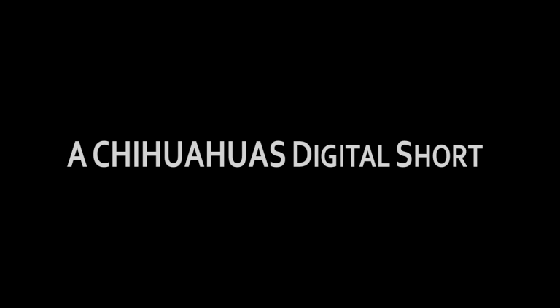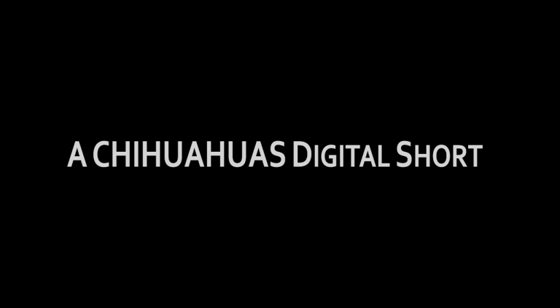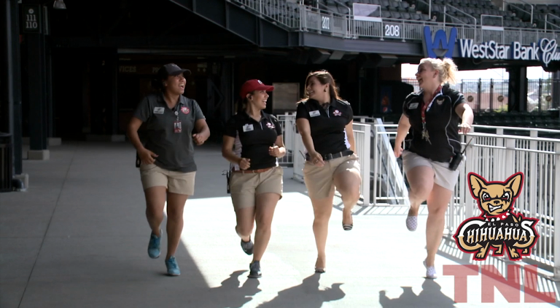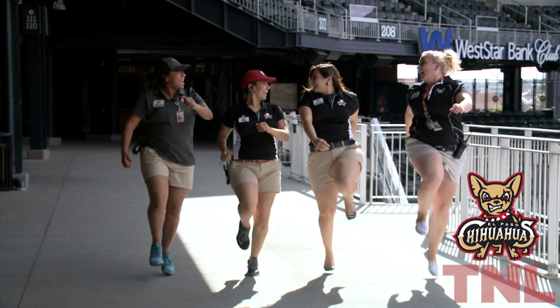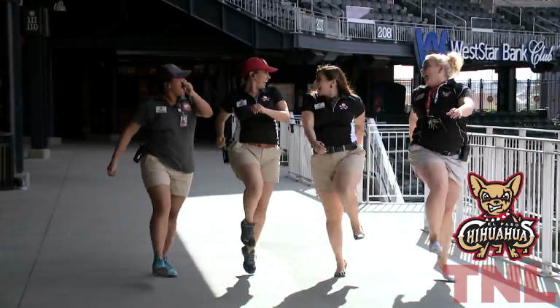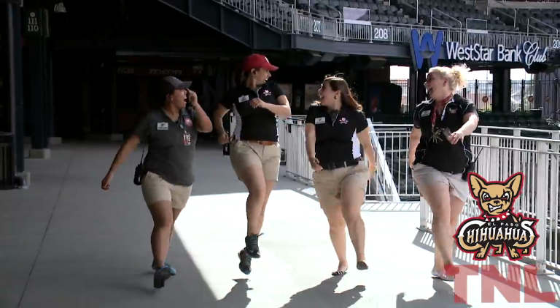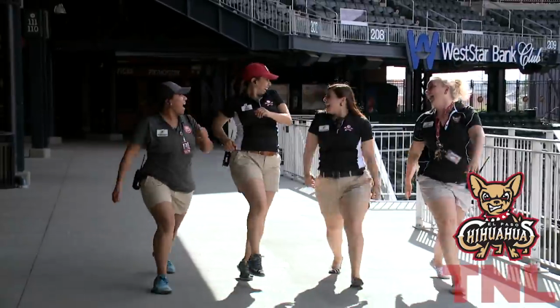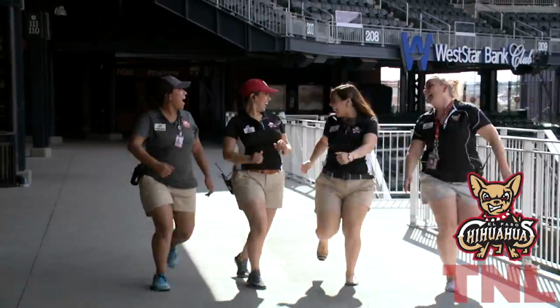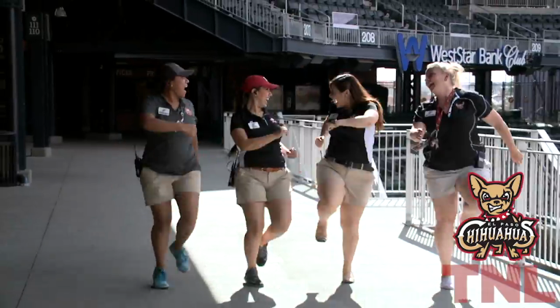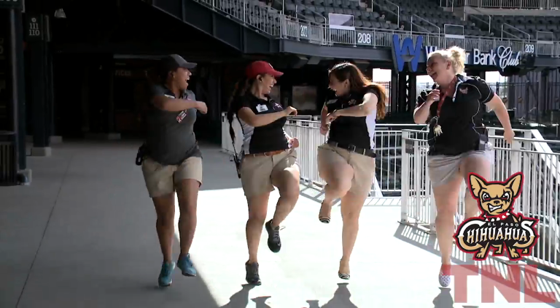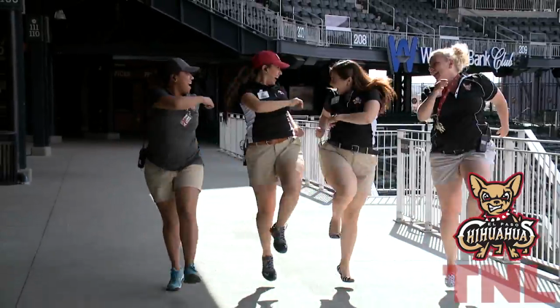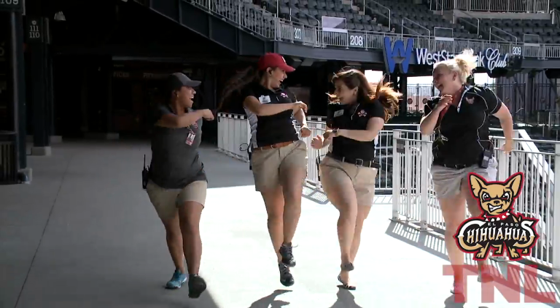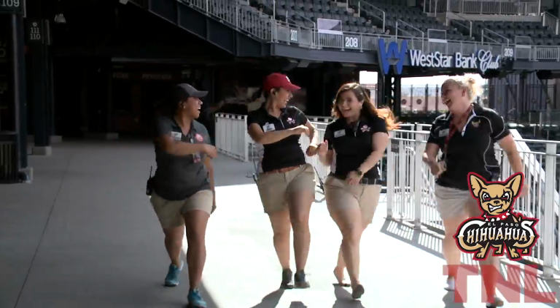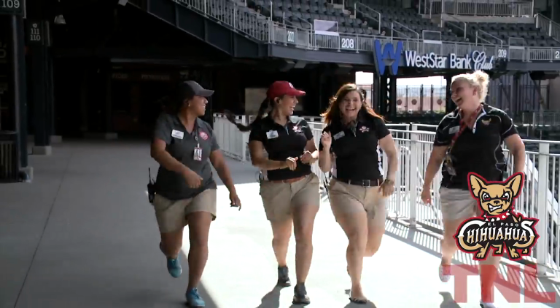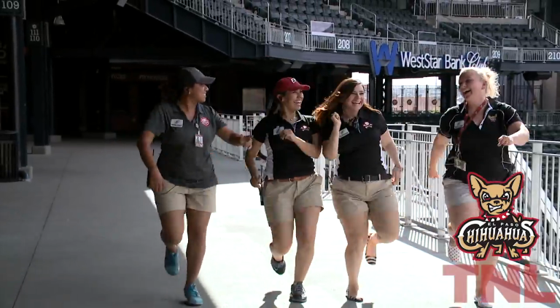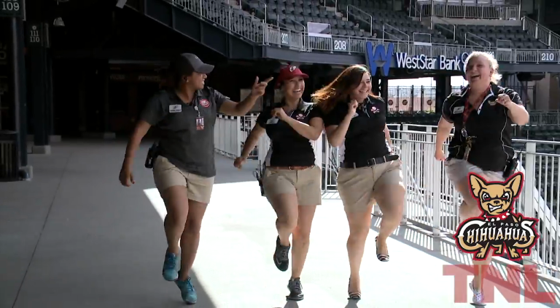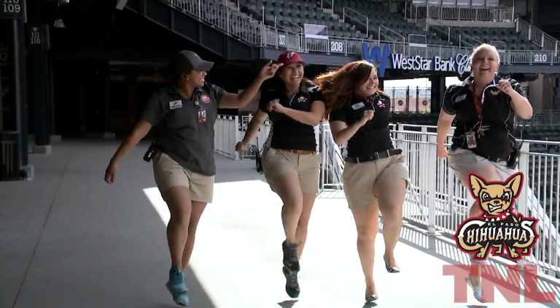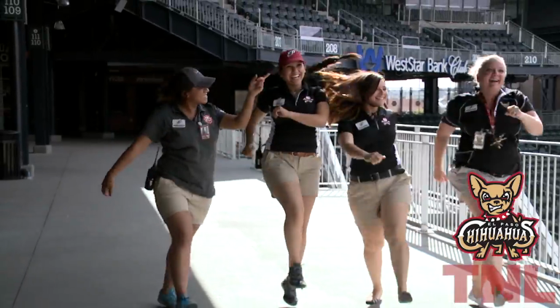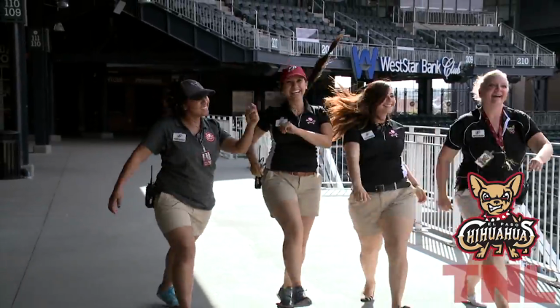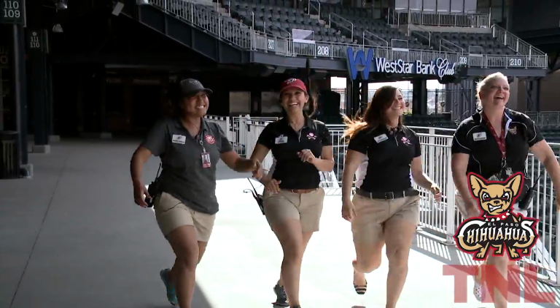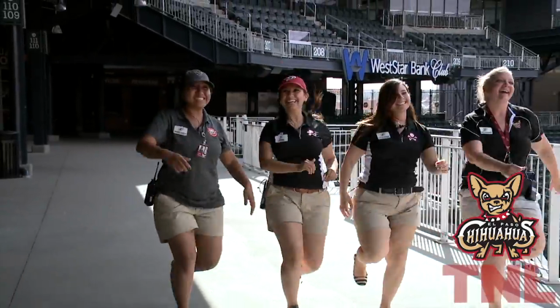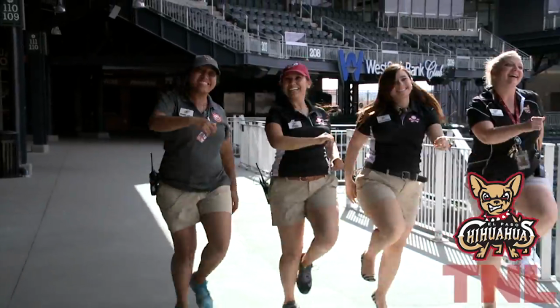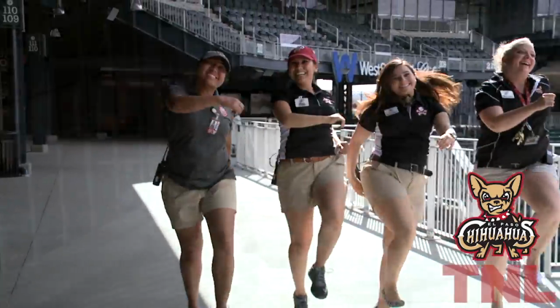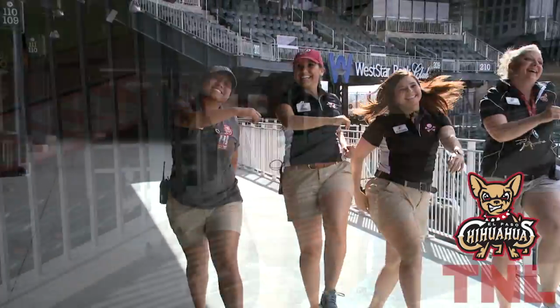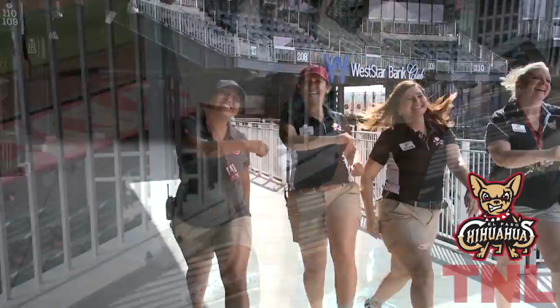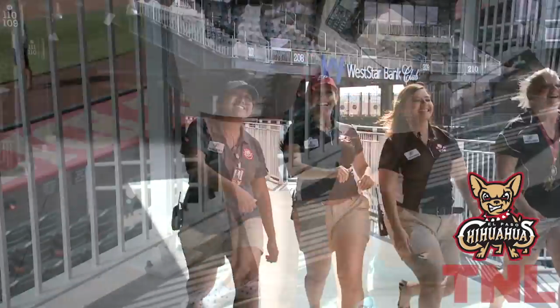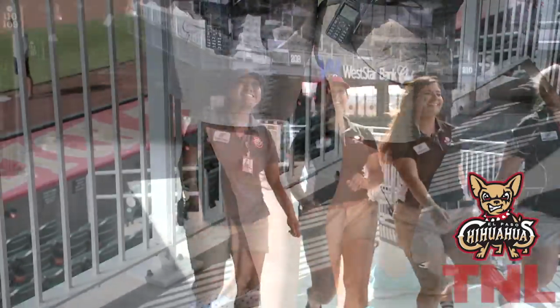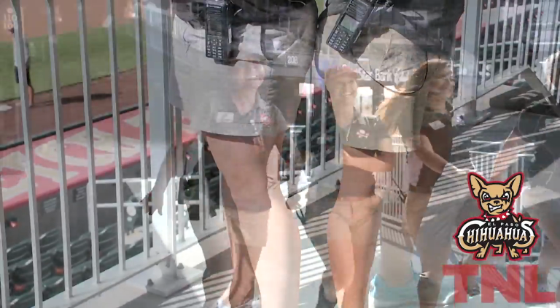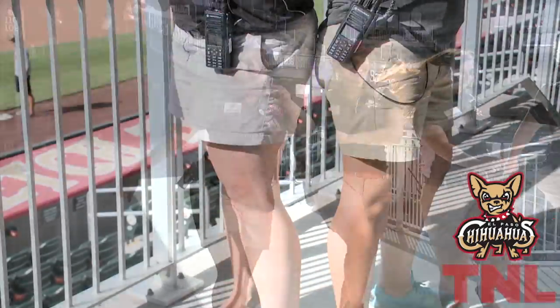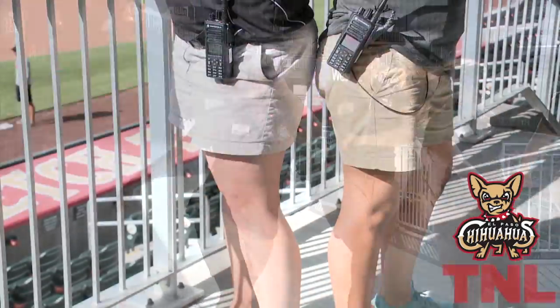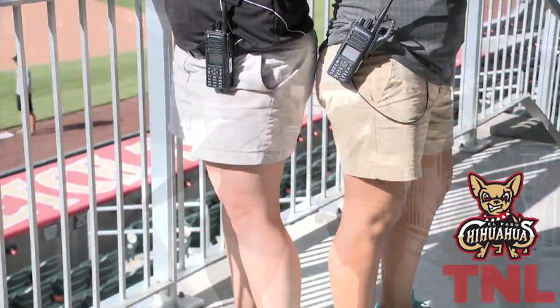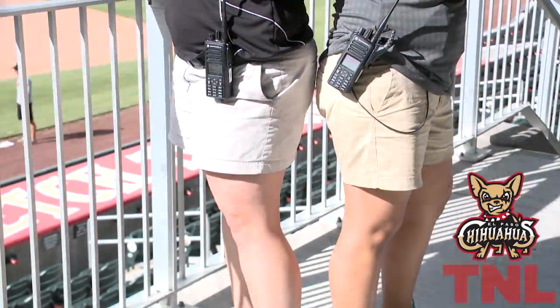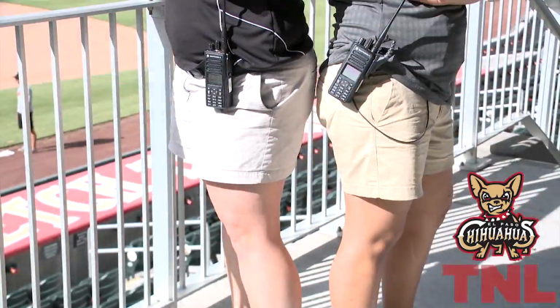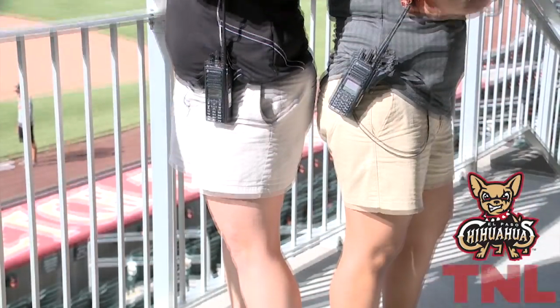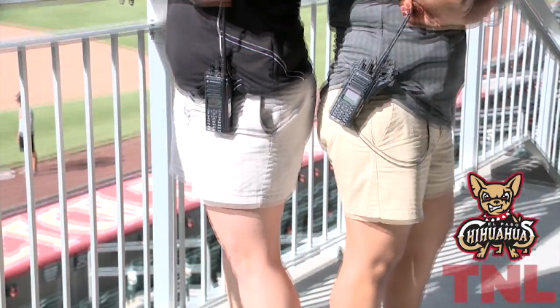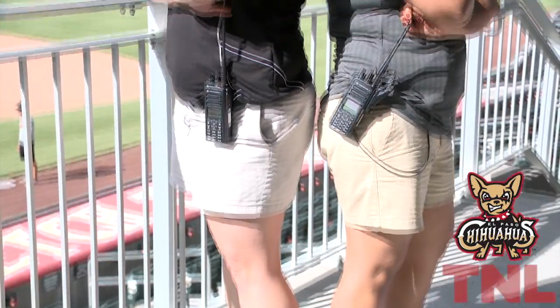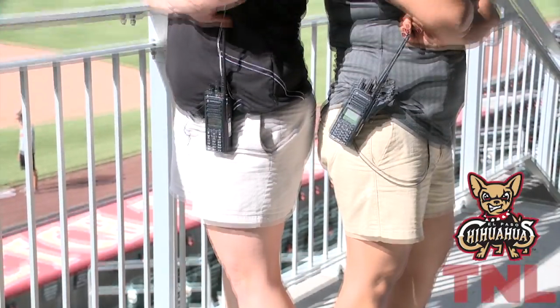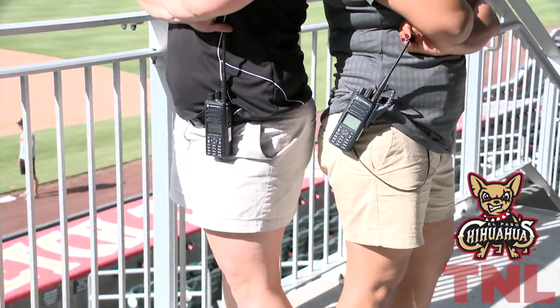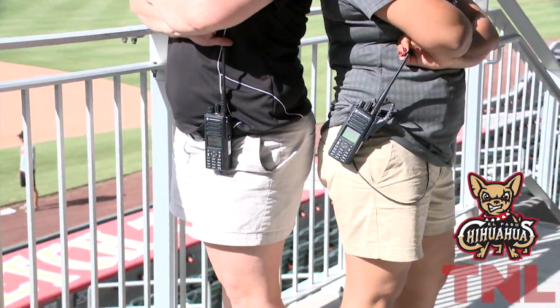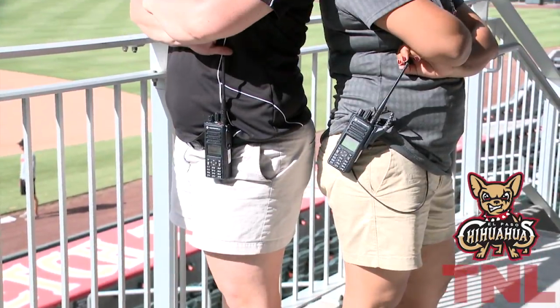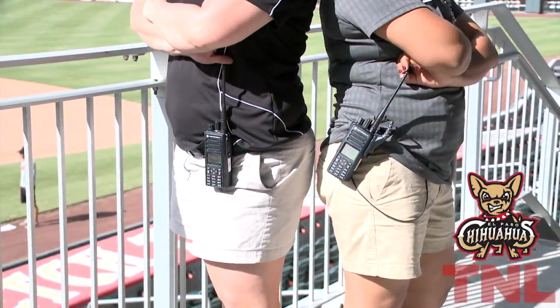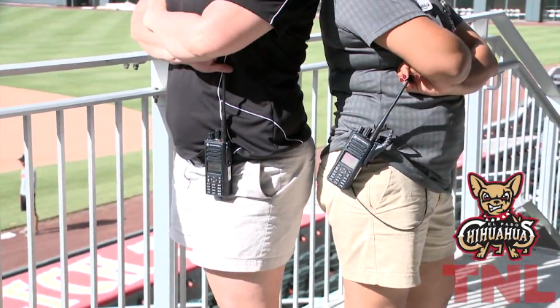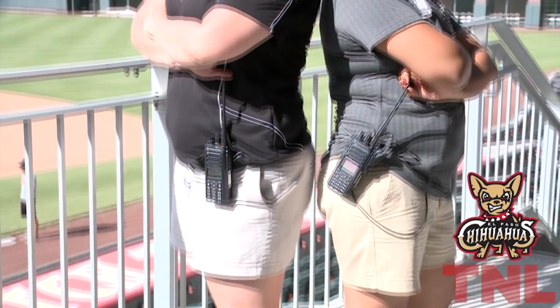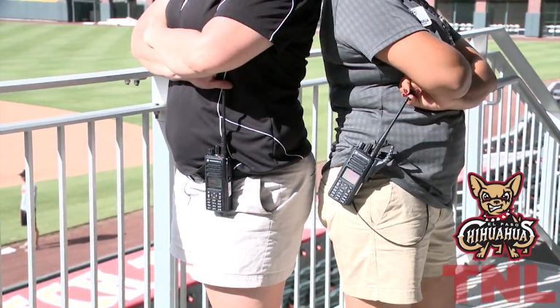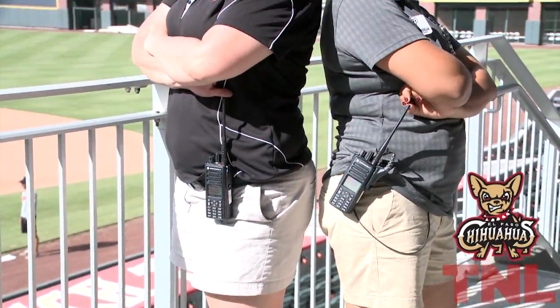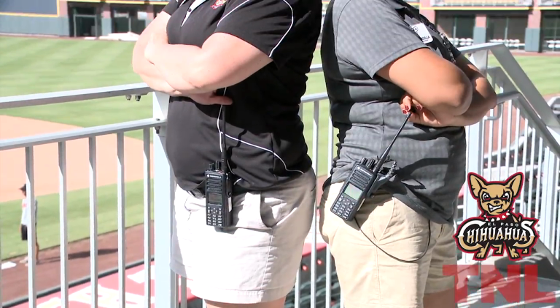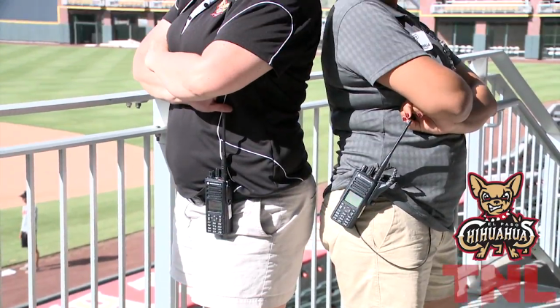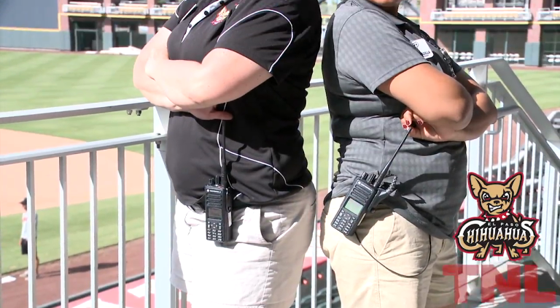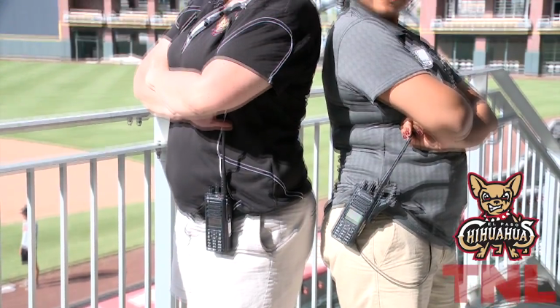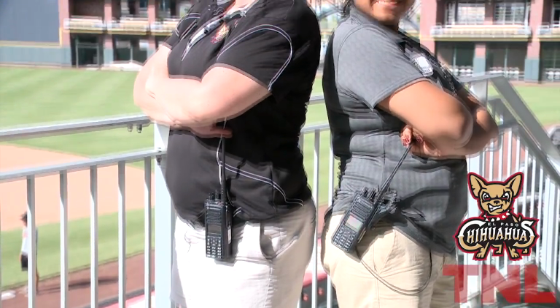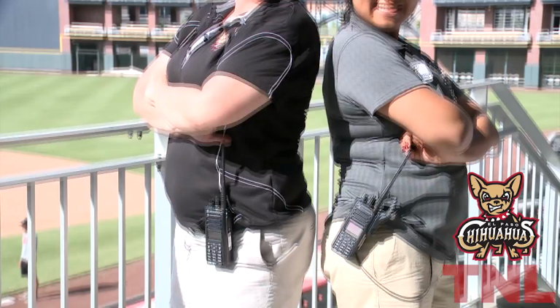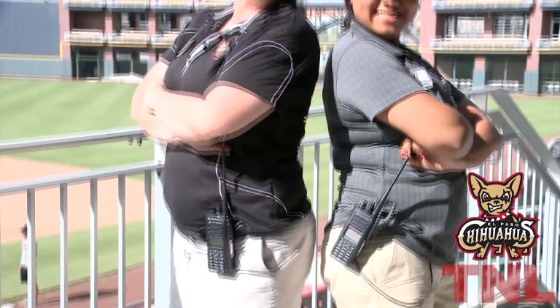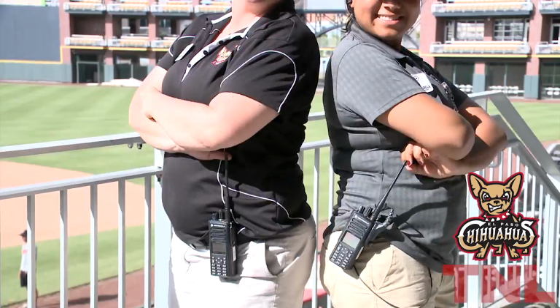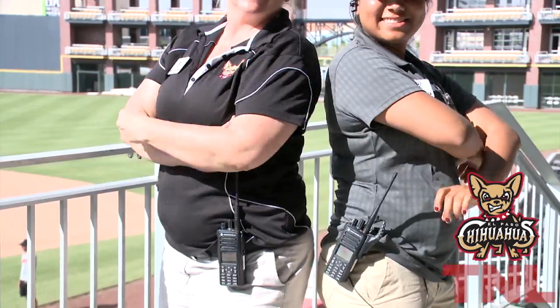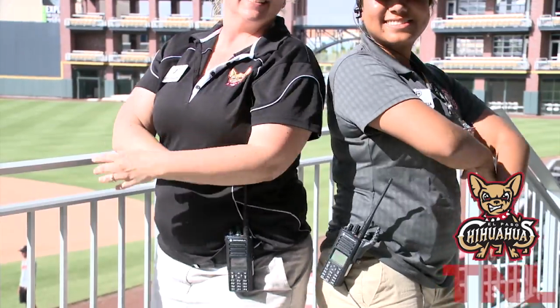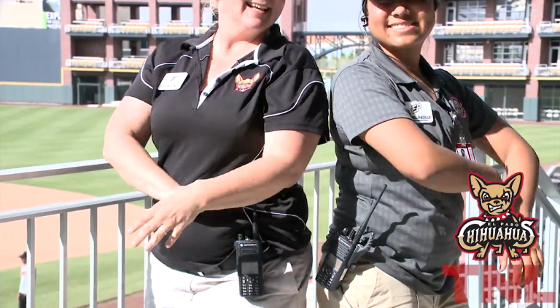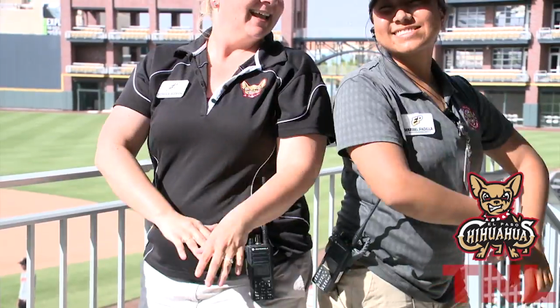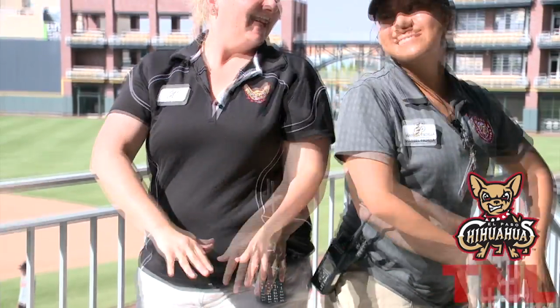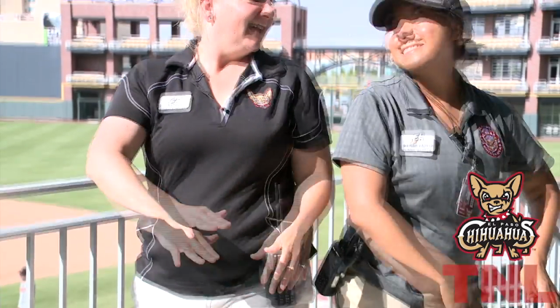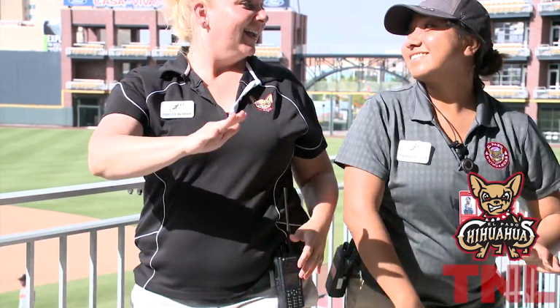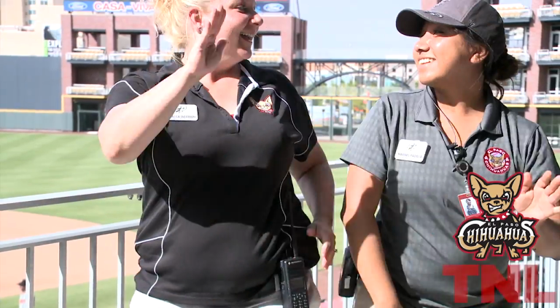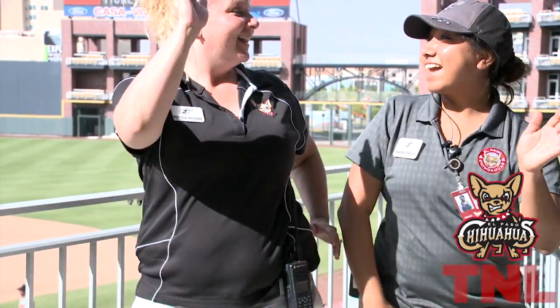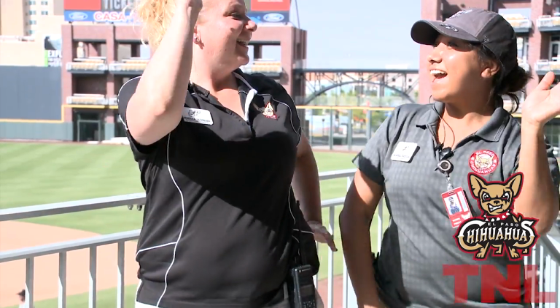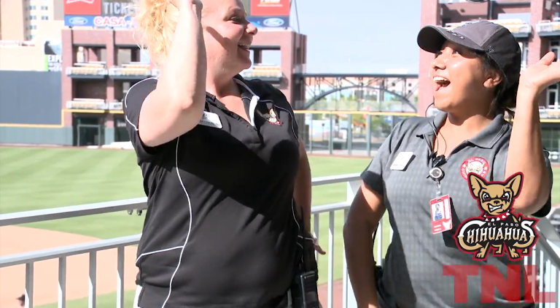Are you looking for something comfortable to wear this summer? Introducing Khaki Shorts, exclusively at Khakis R Us.